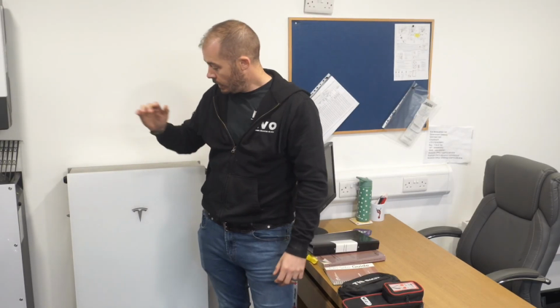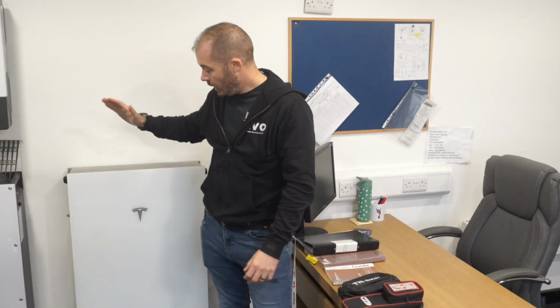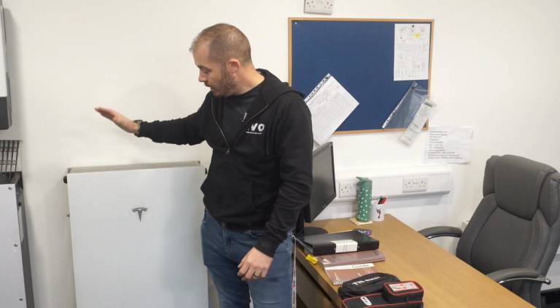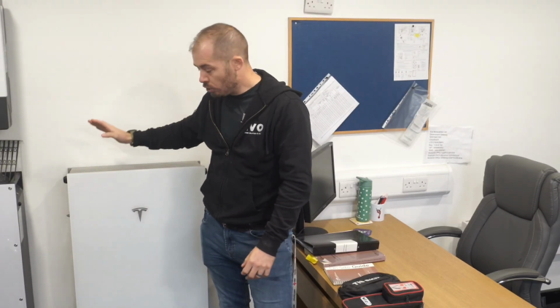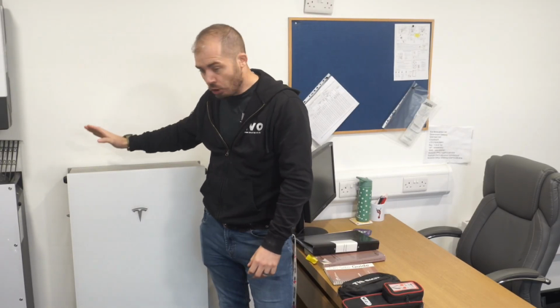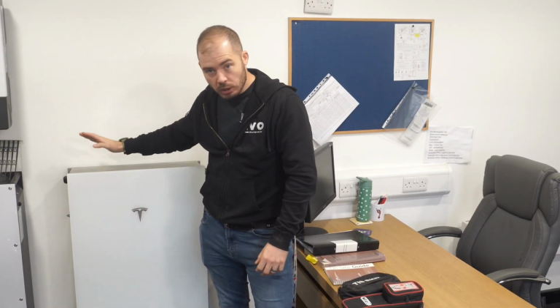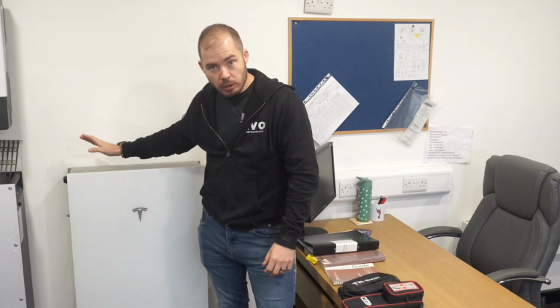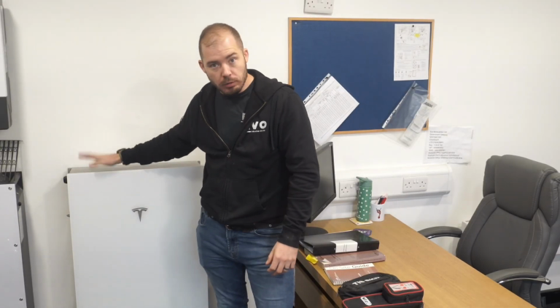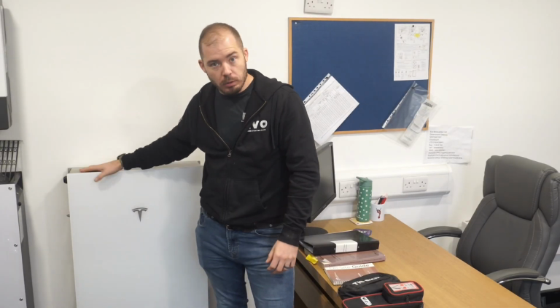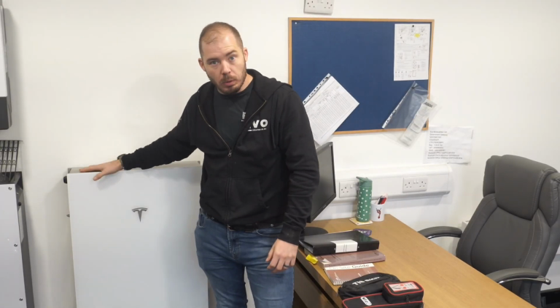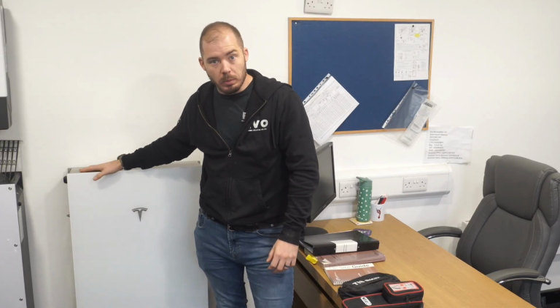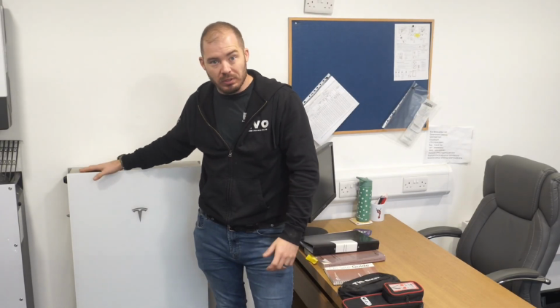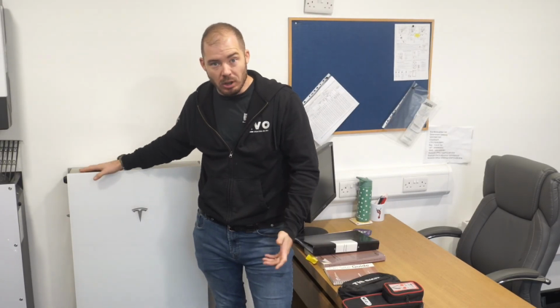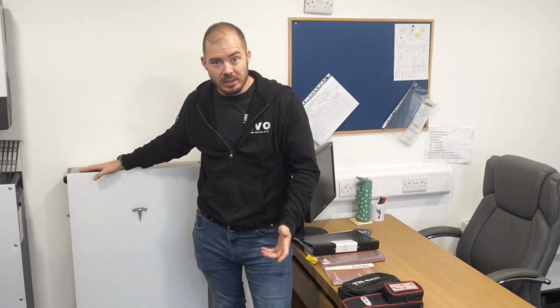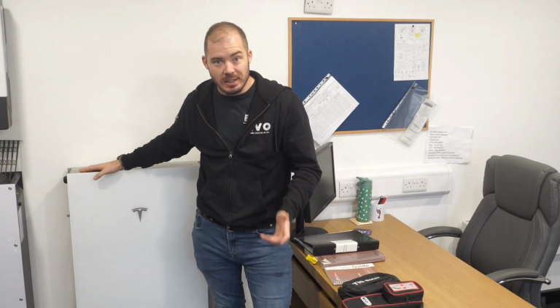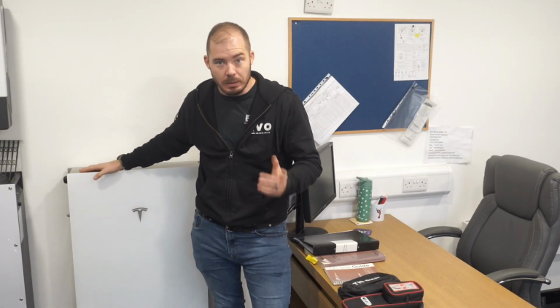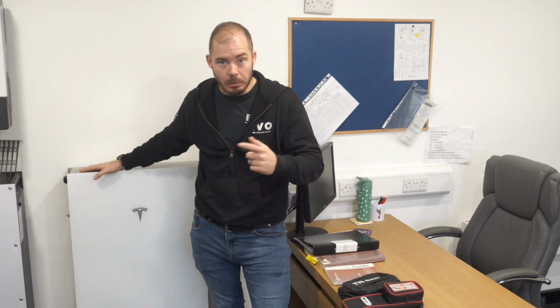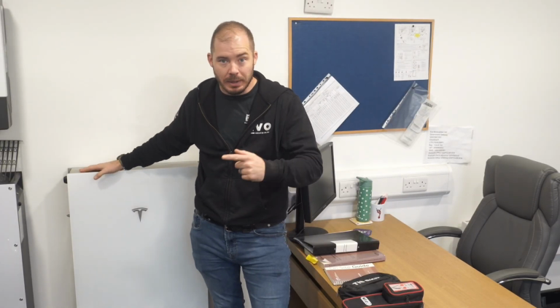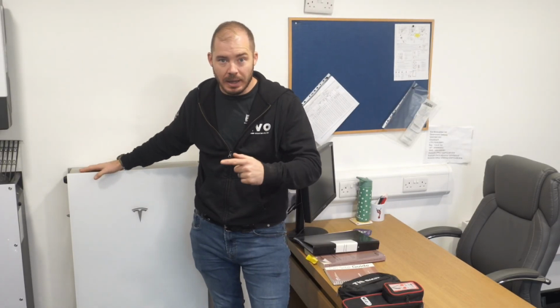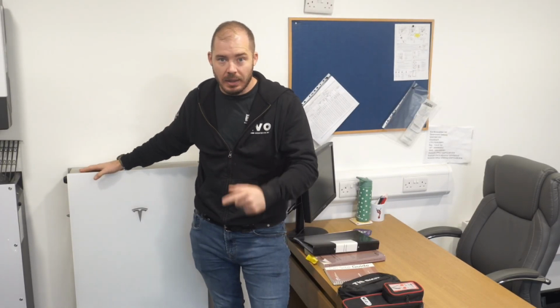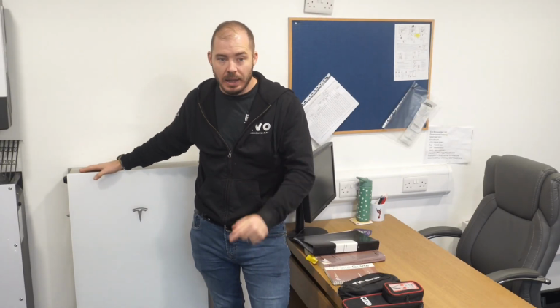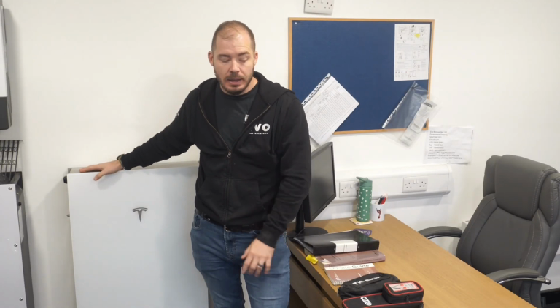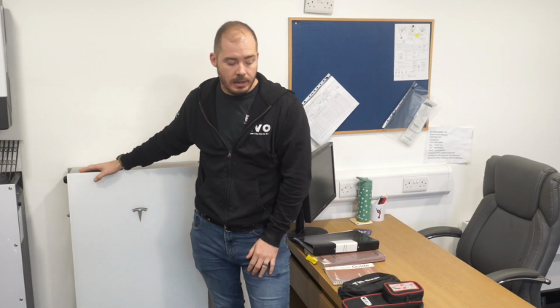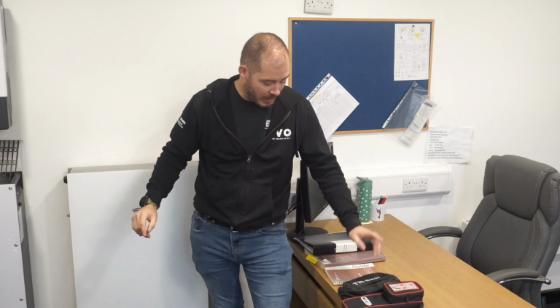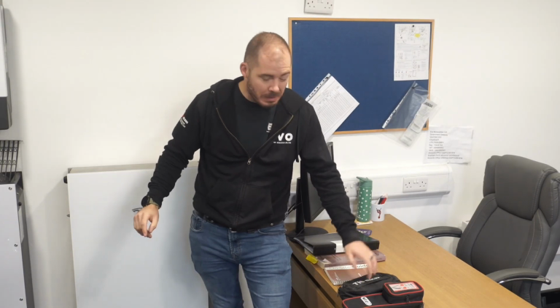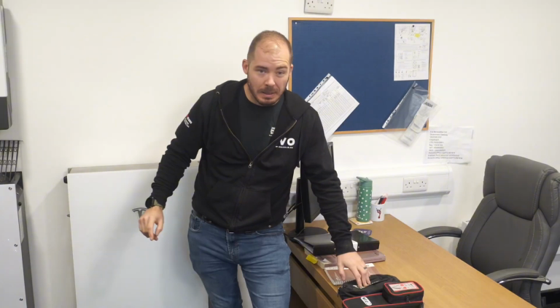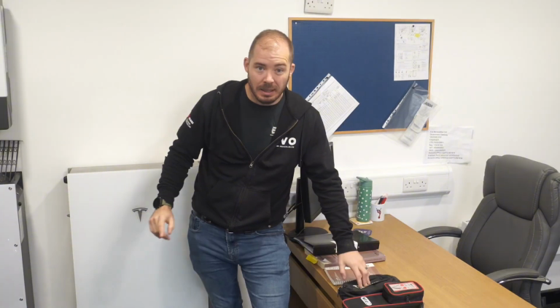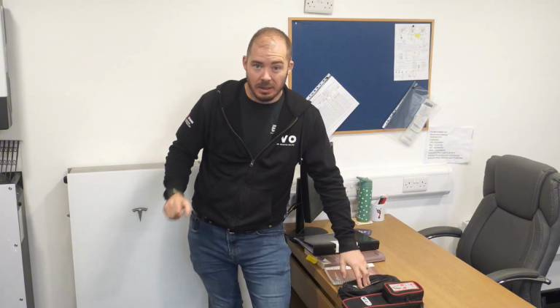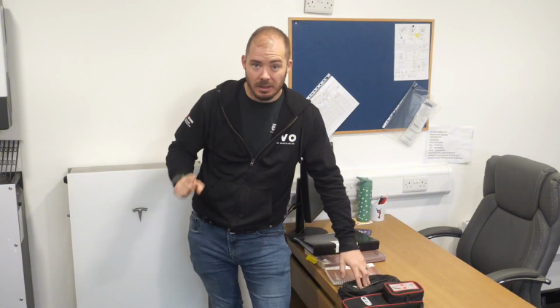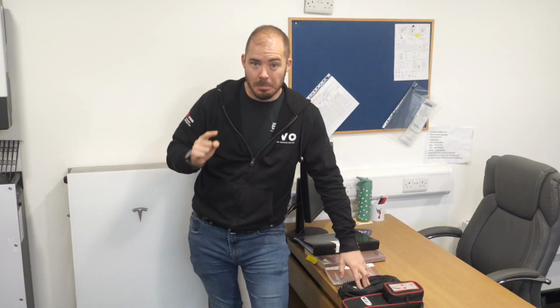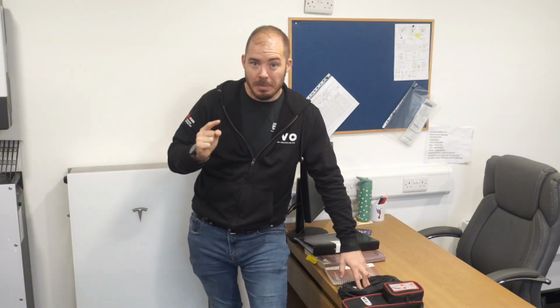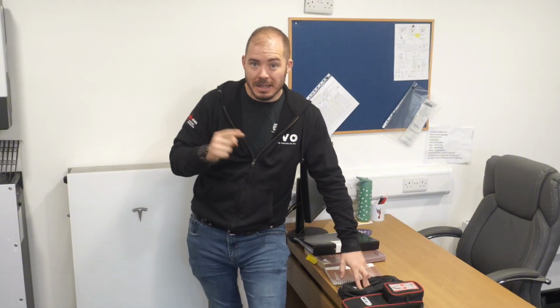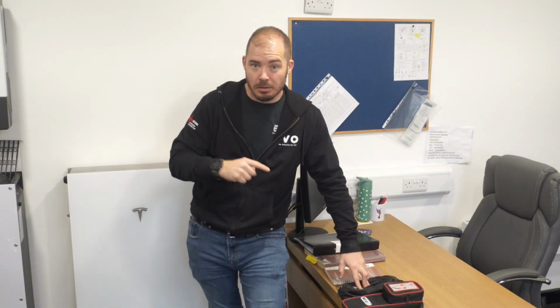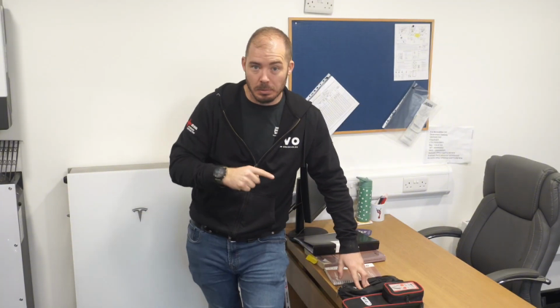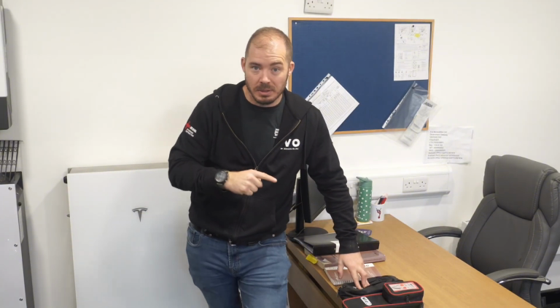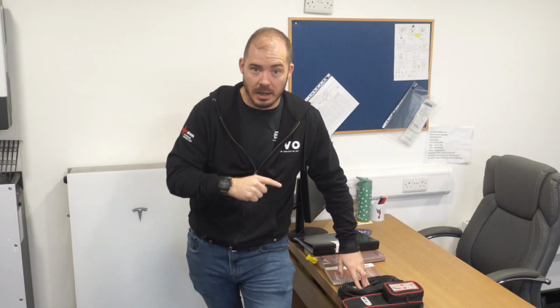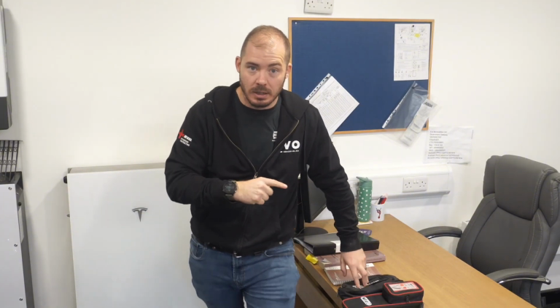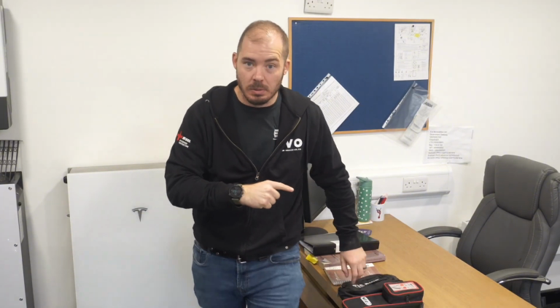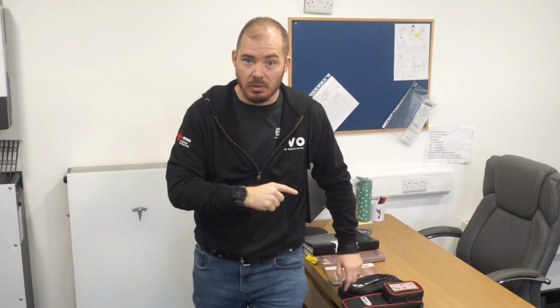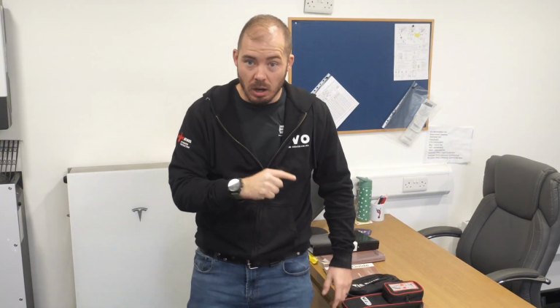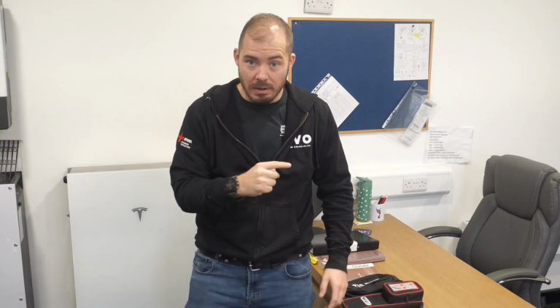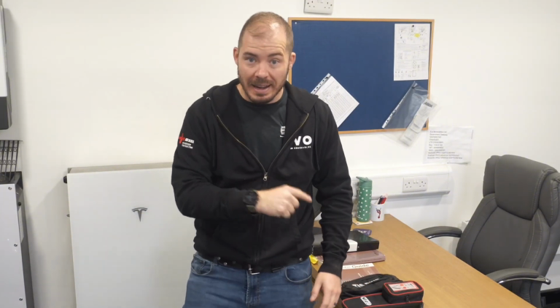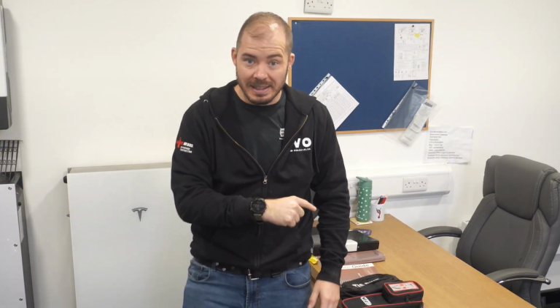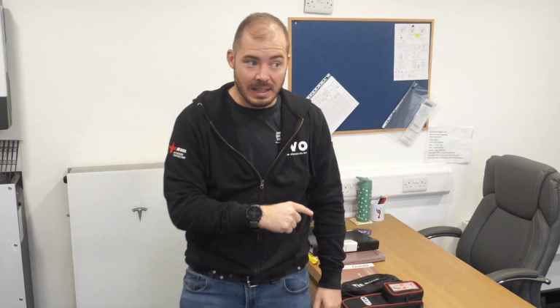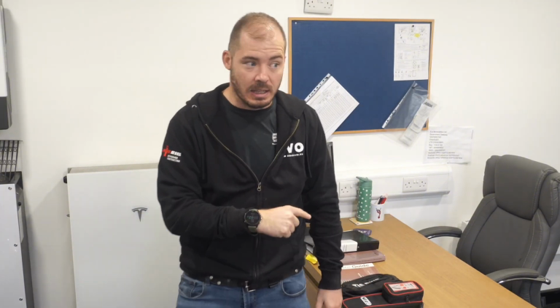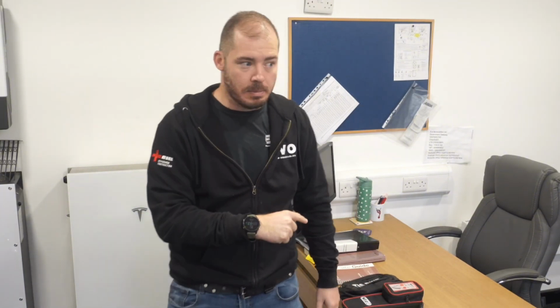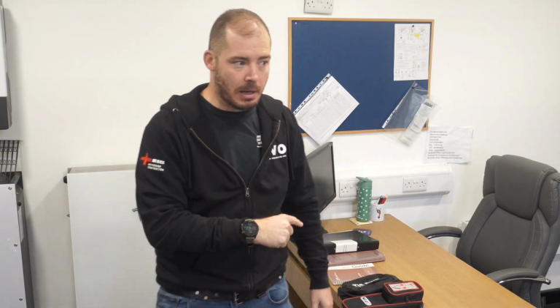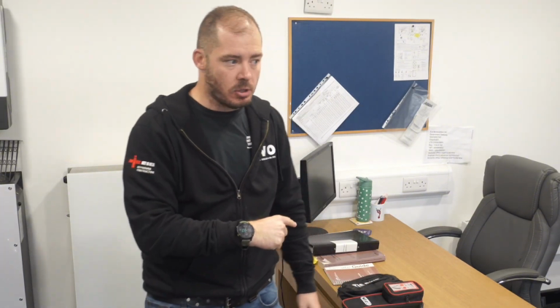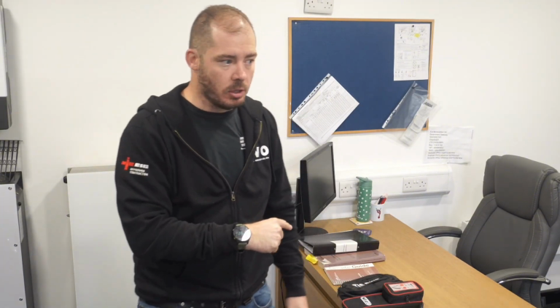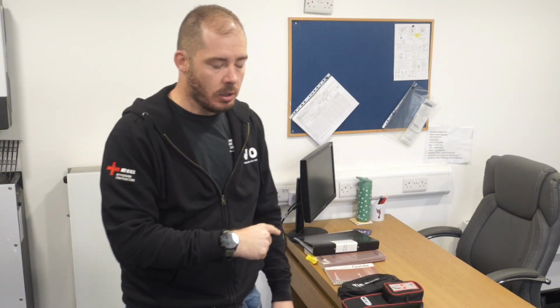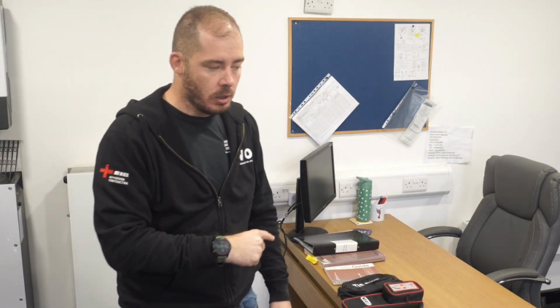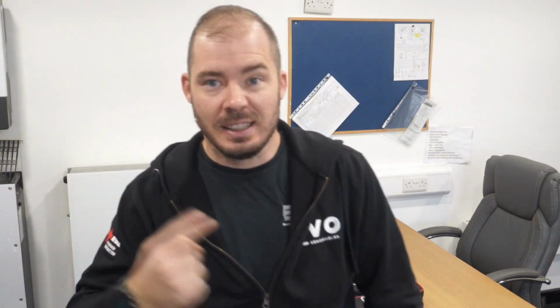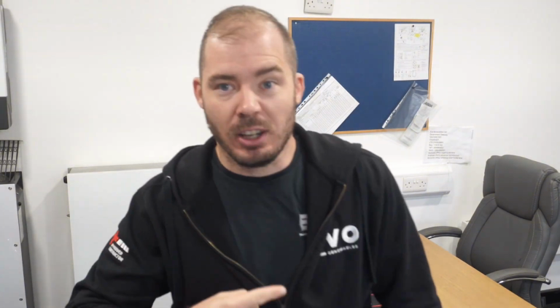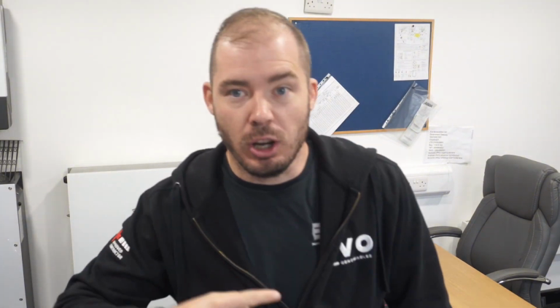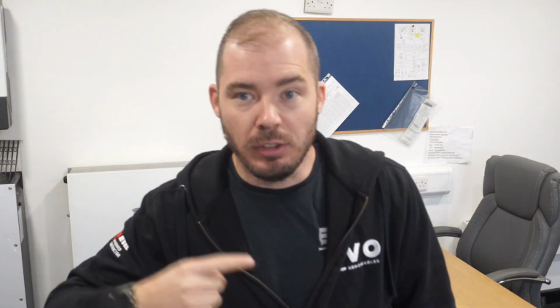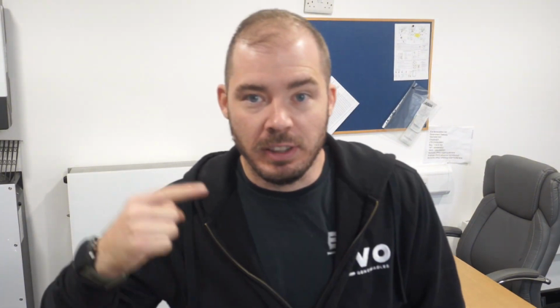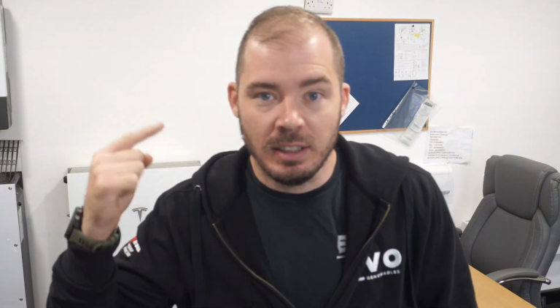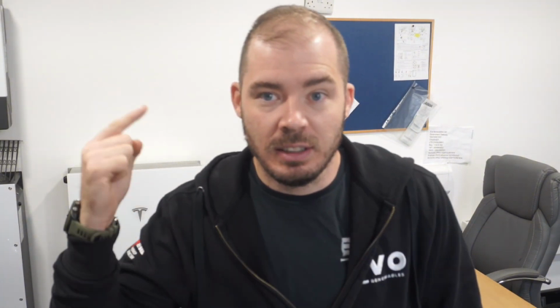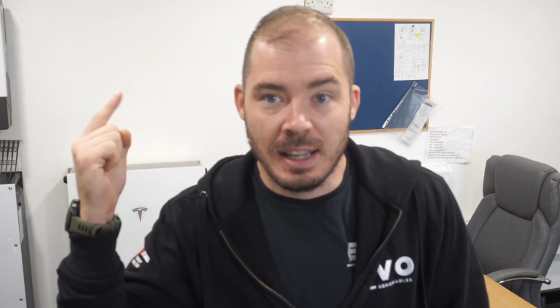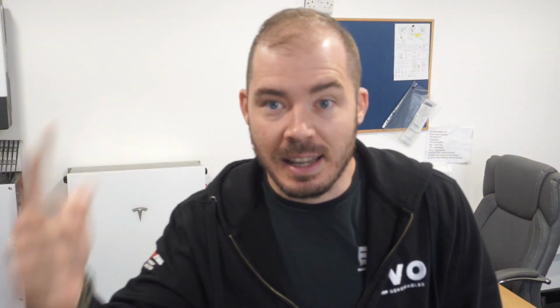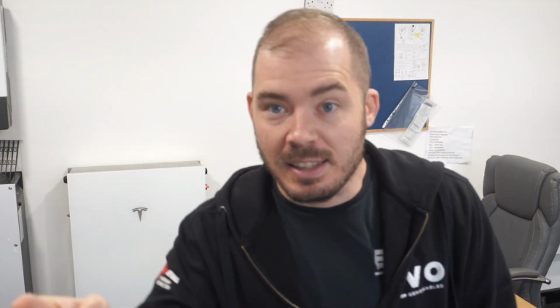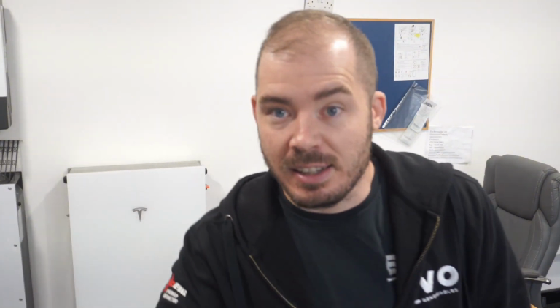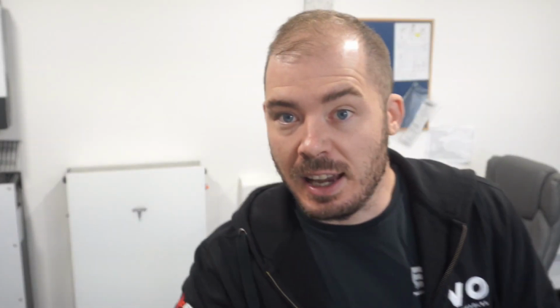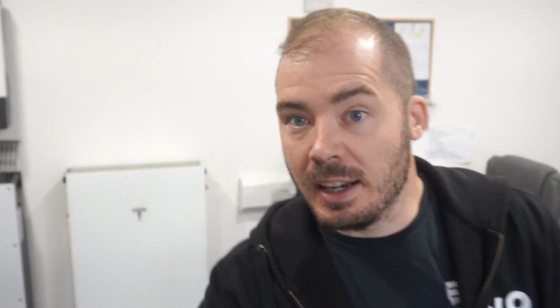I'll talk you through what we've done when we get there. I need to take the meter off today because we've got our NIC inspection. Let's get a coffee and head to site.